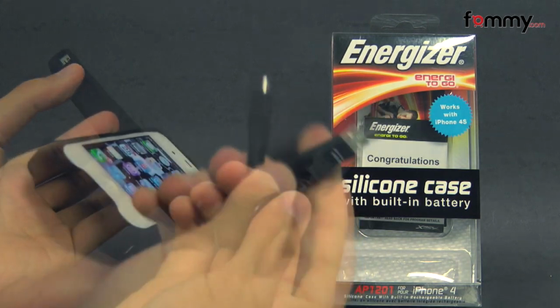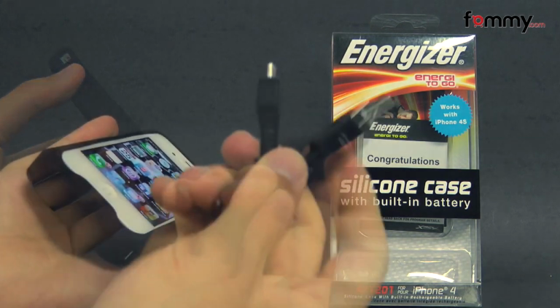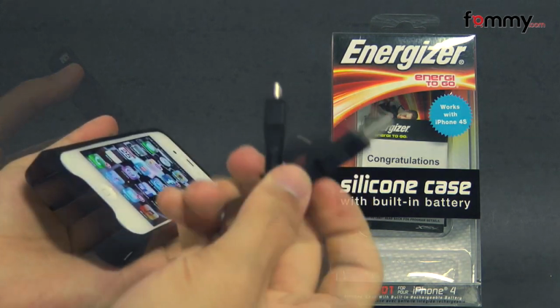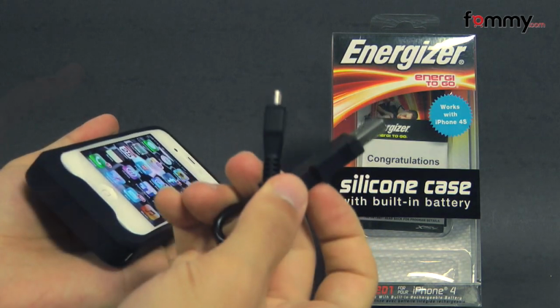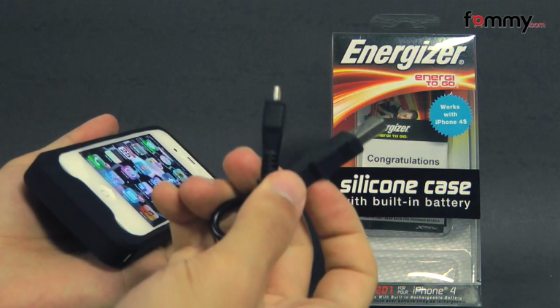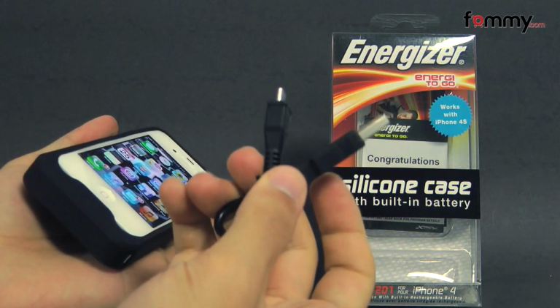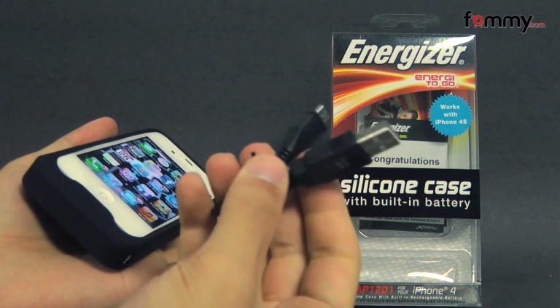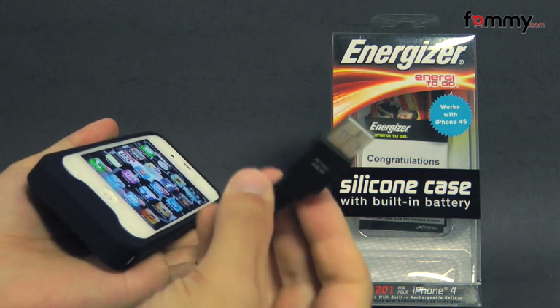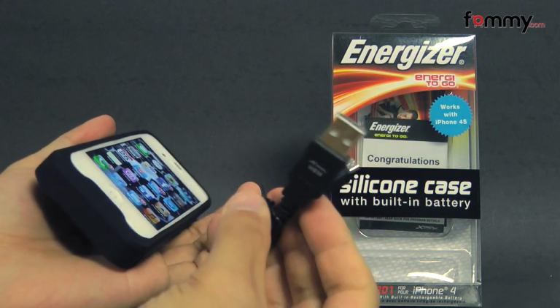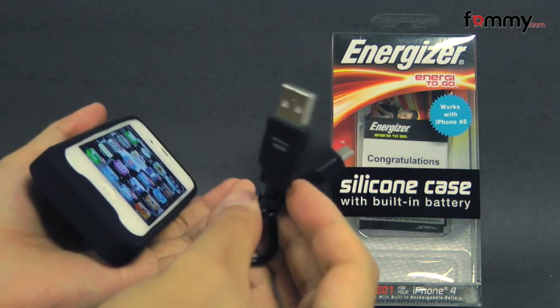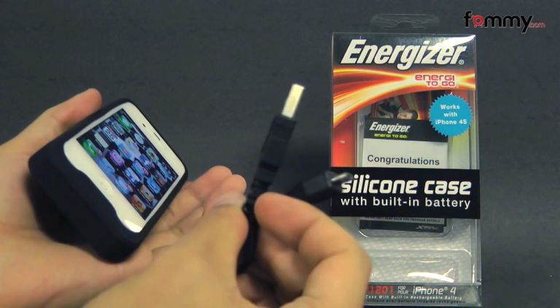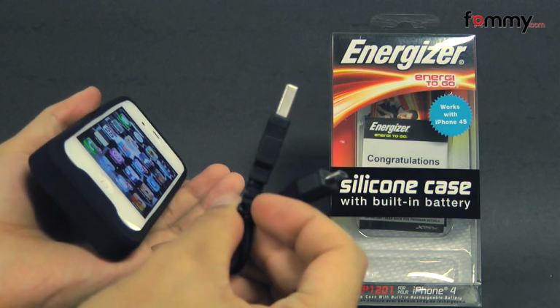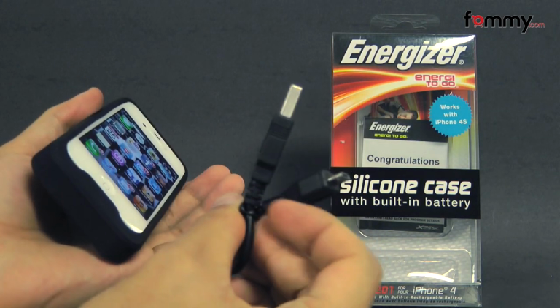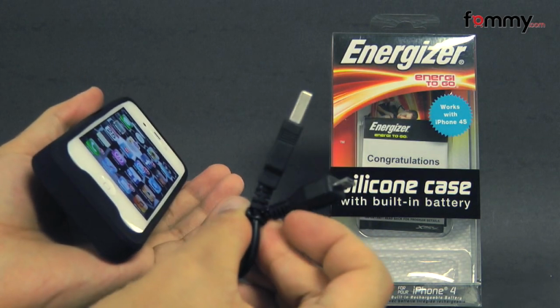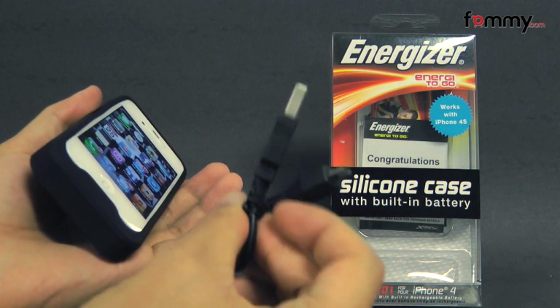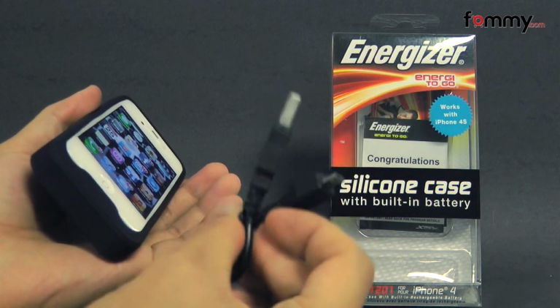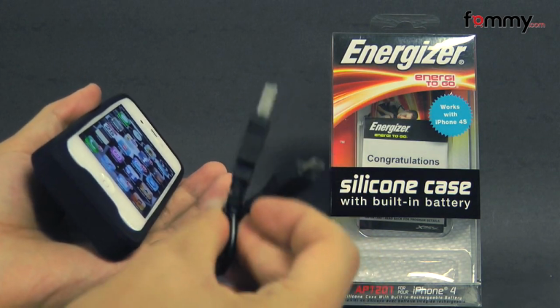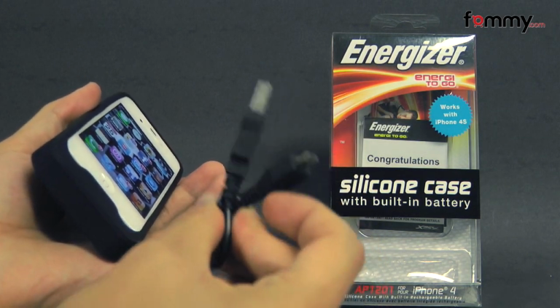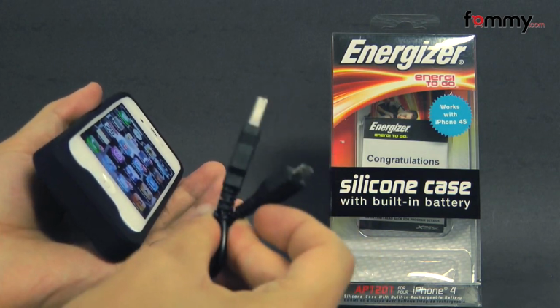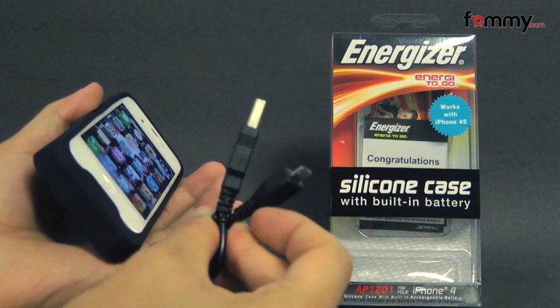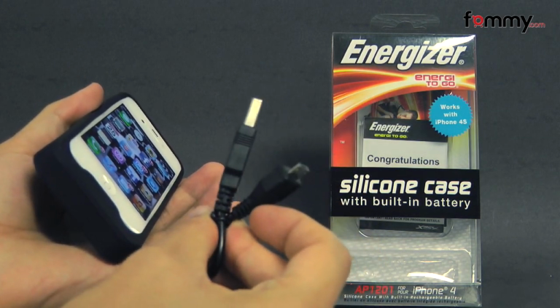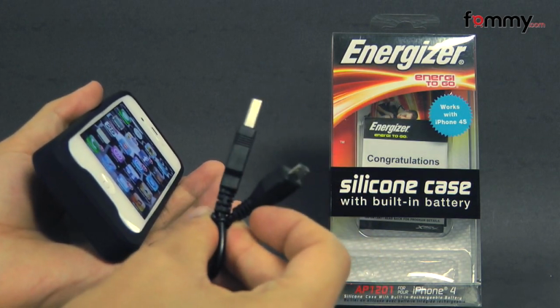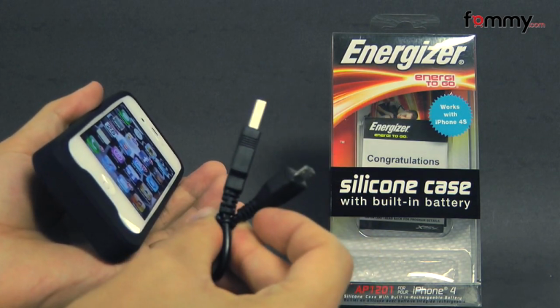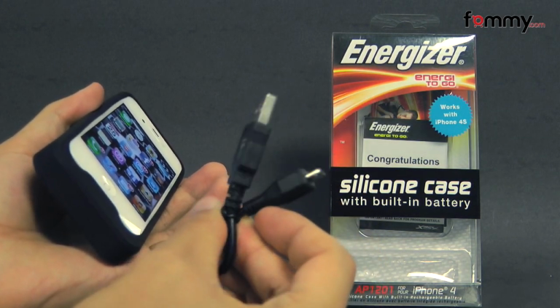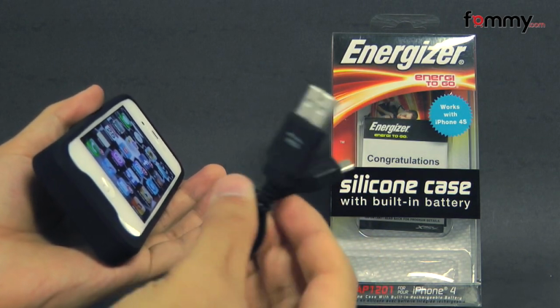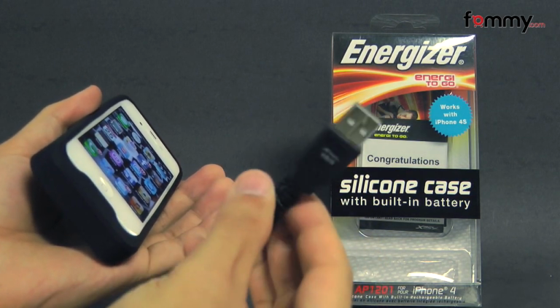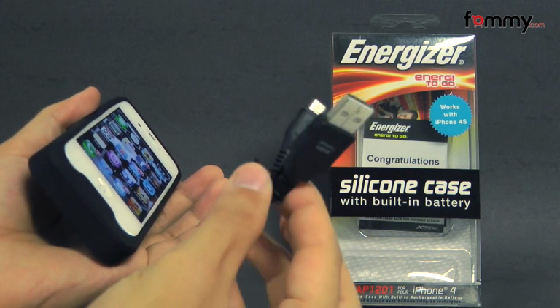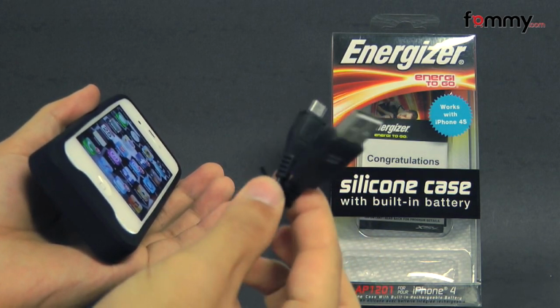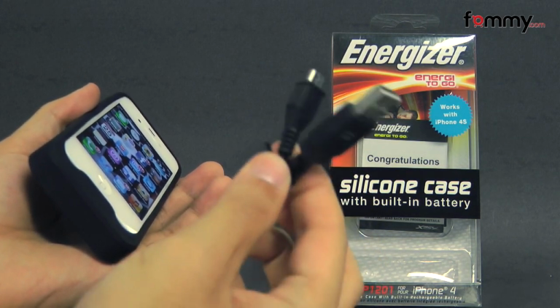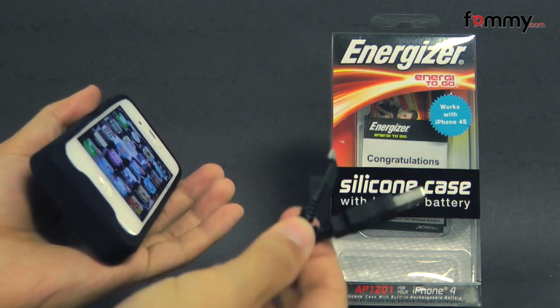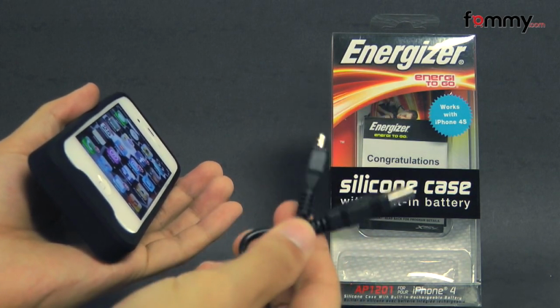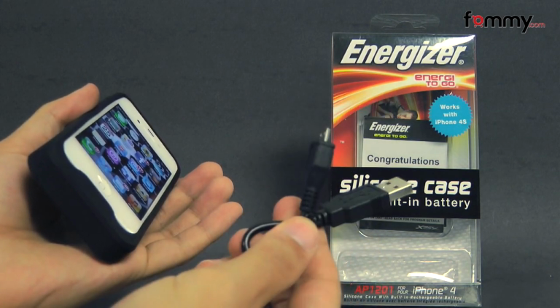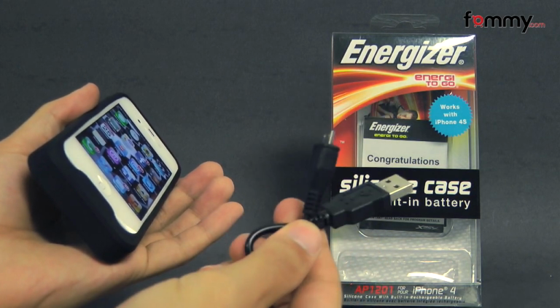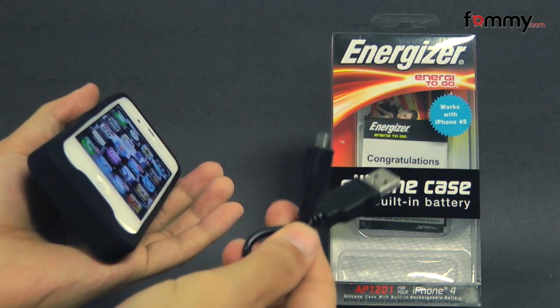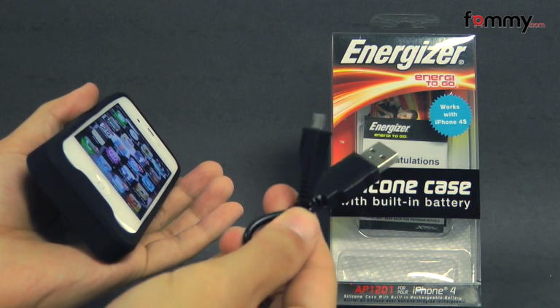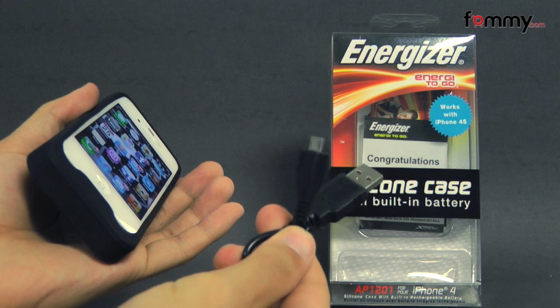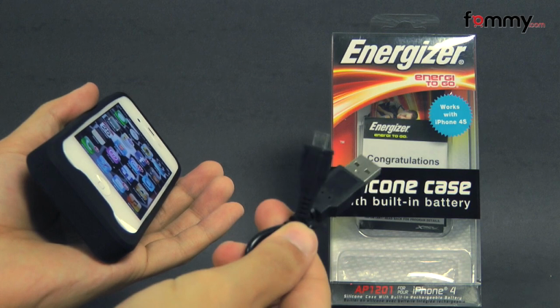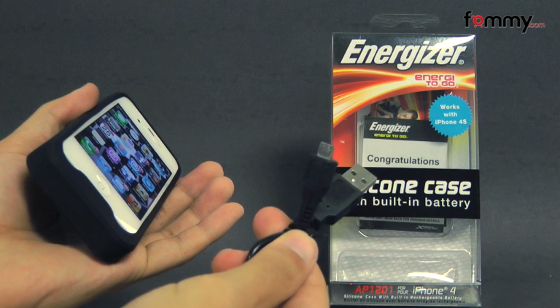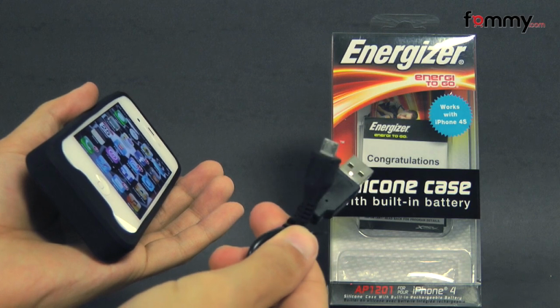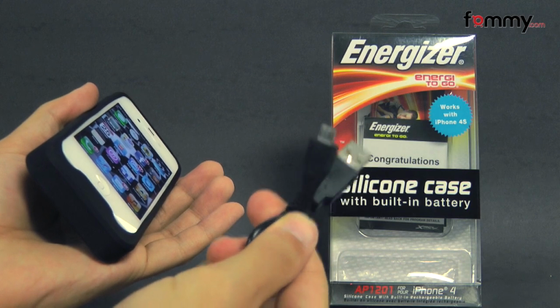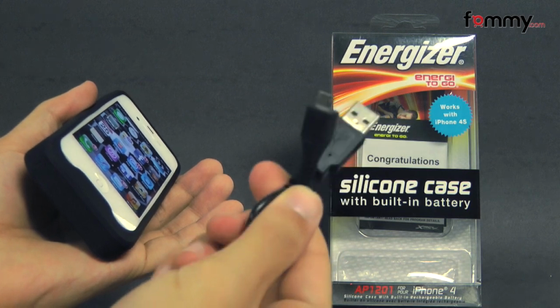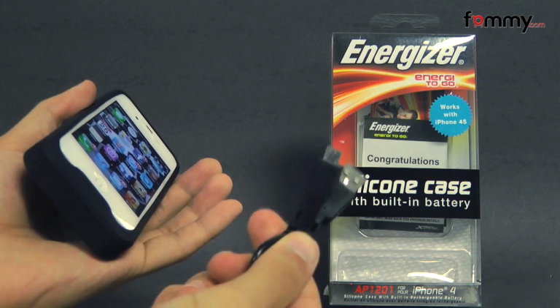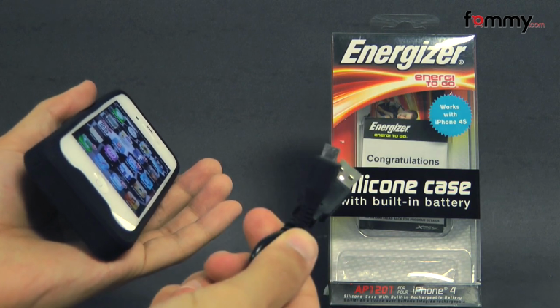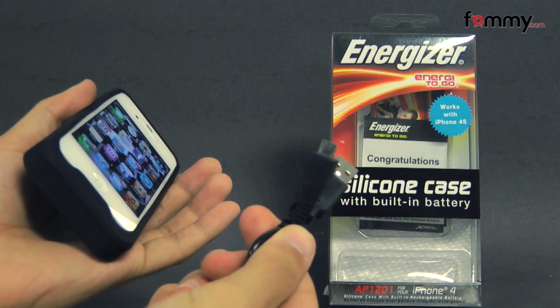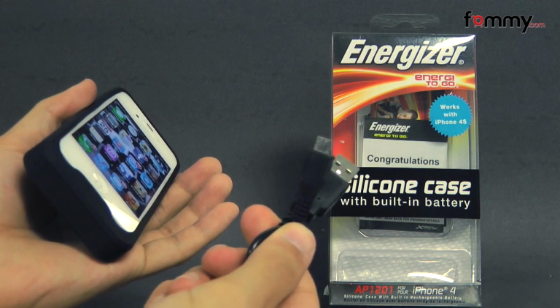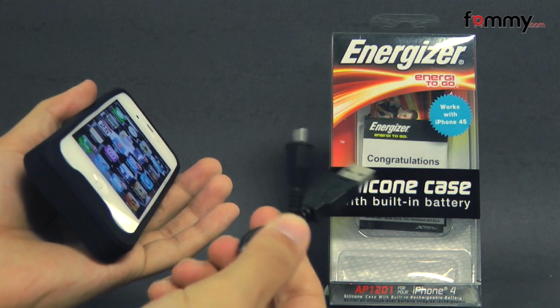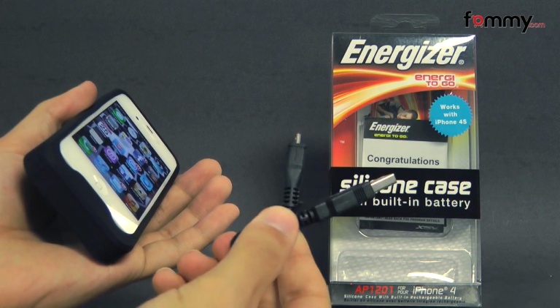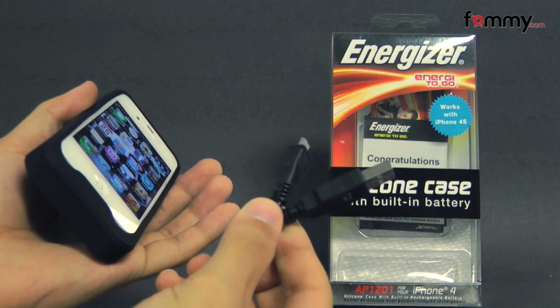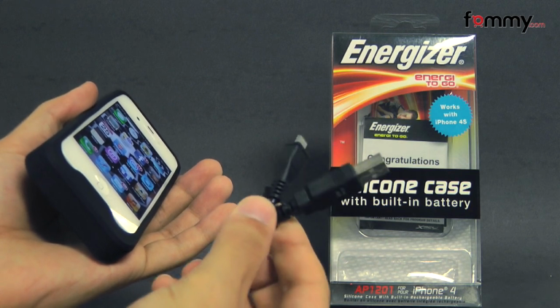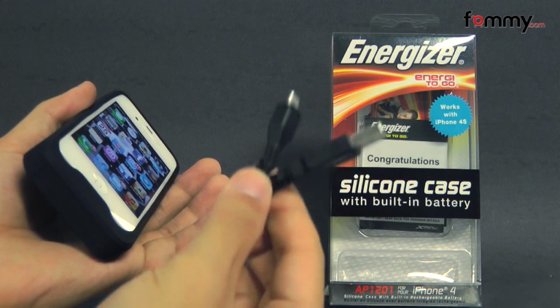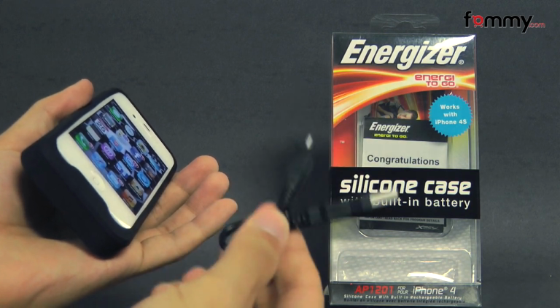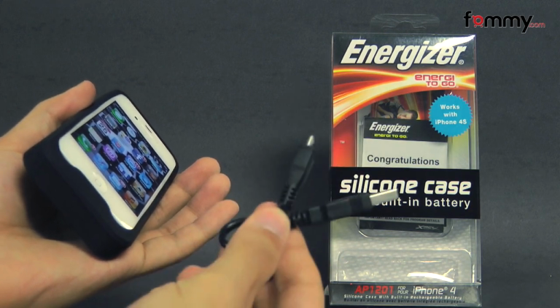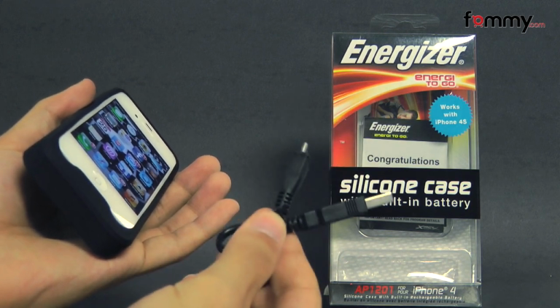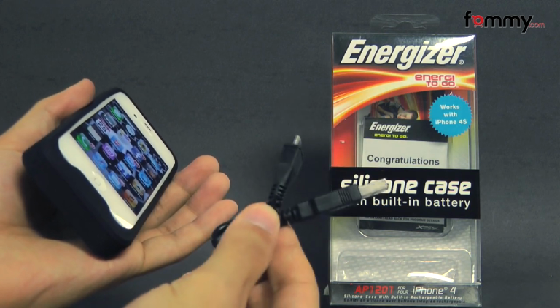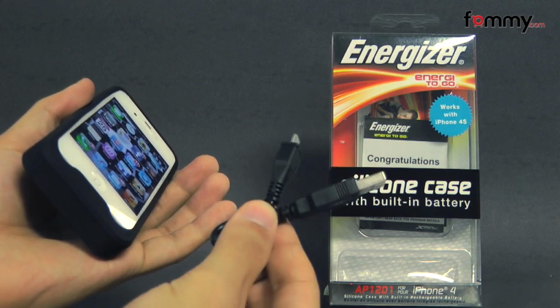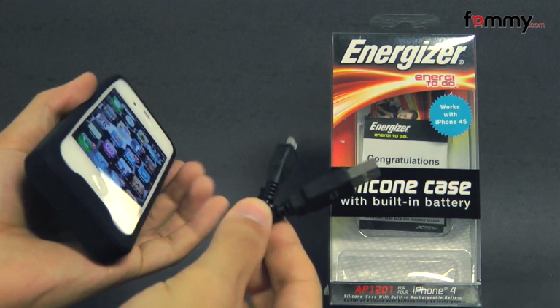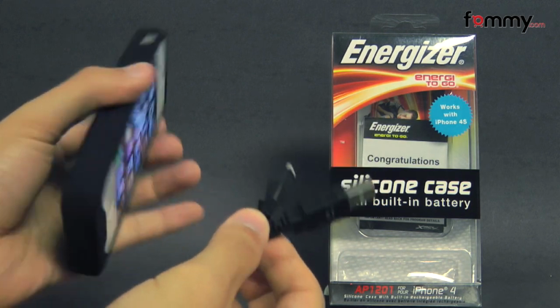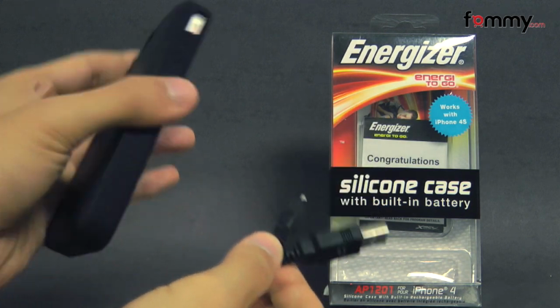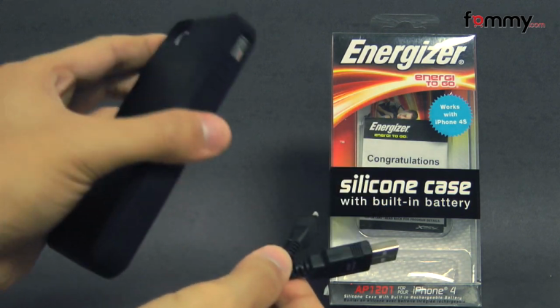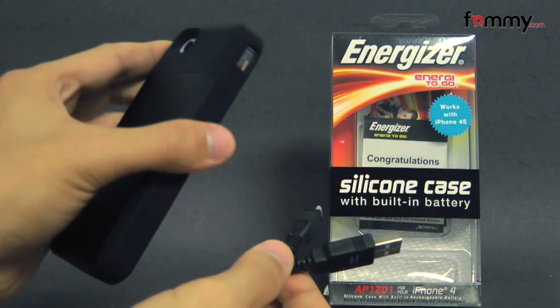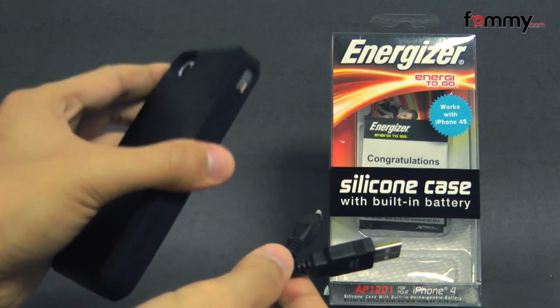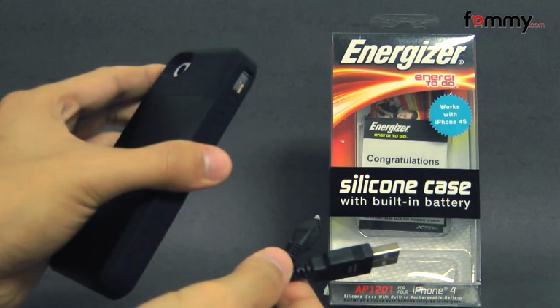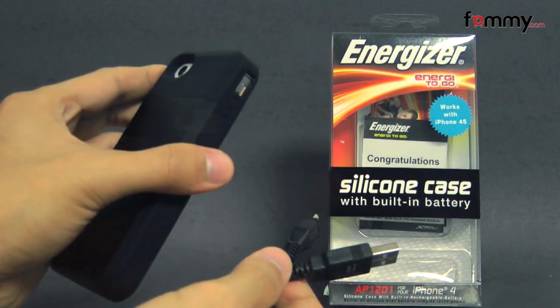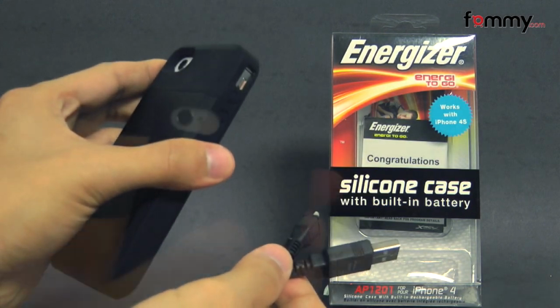It doesn't include the wall unit, so you'll have to get that separately or plug this into the USB port of your computer or USB hub to charge it up that way.